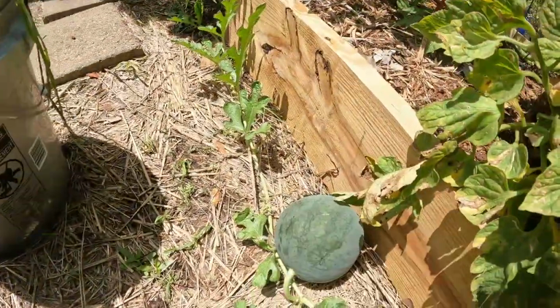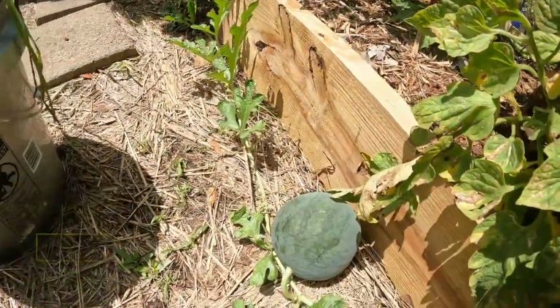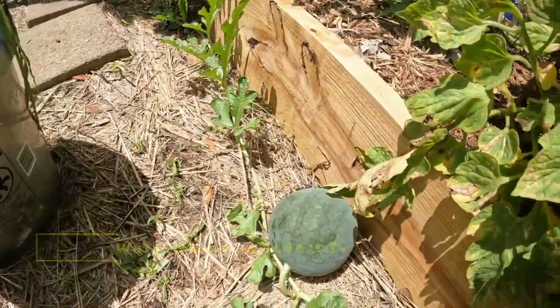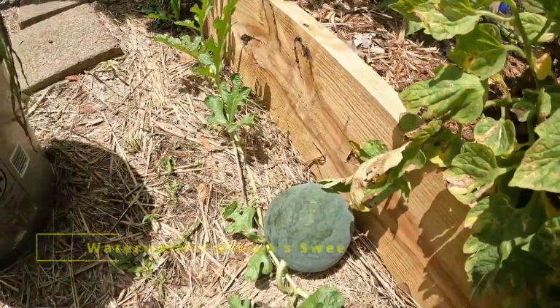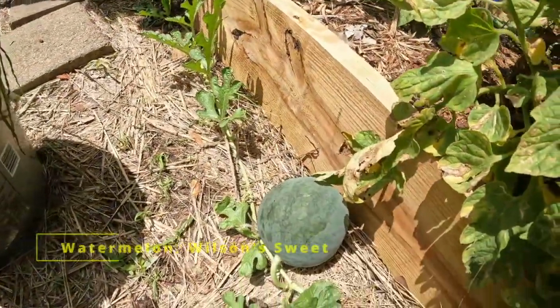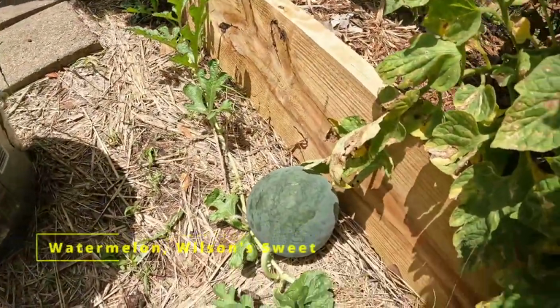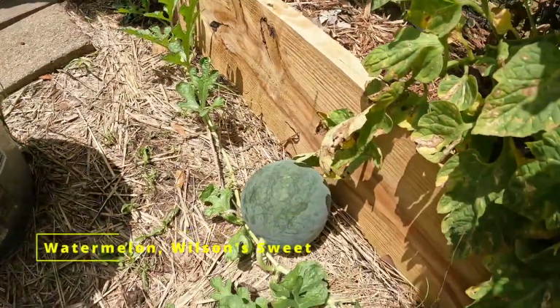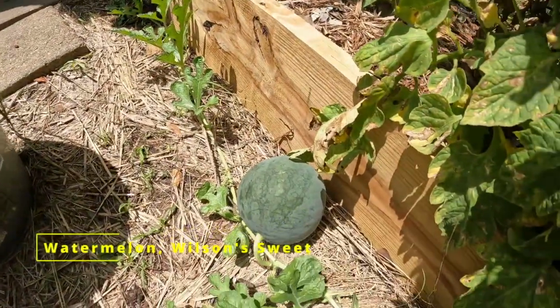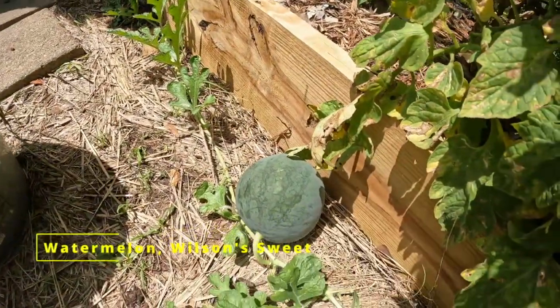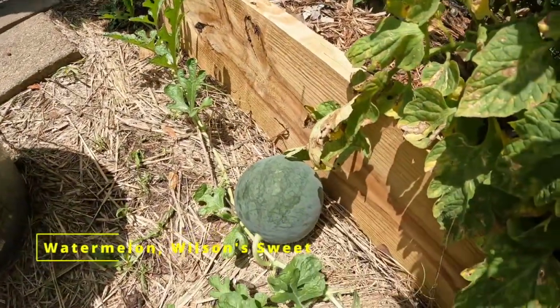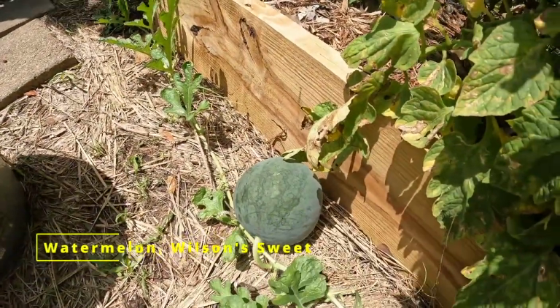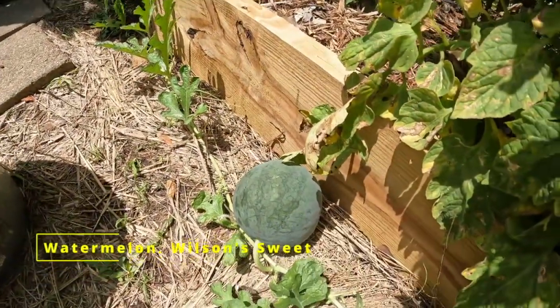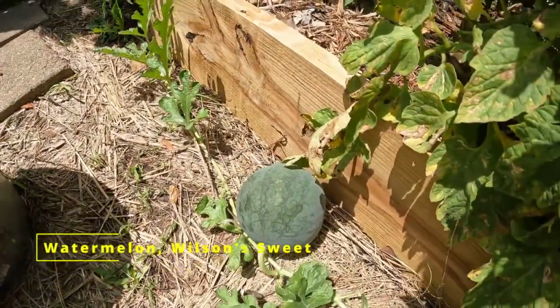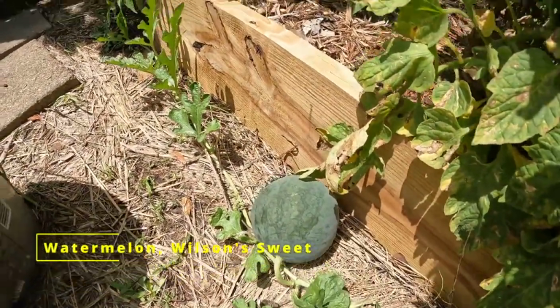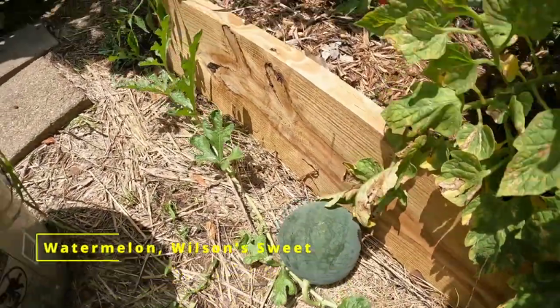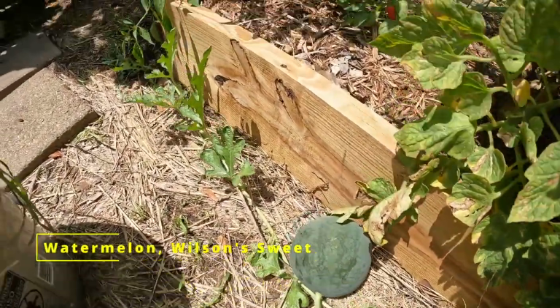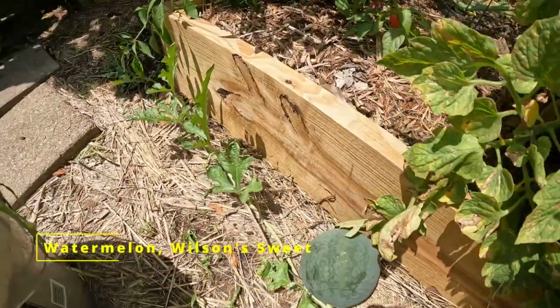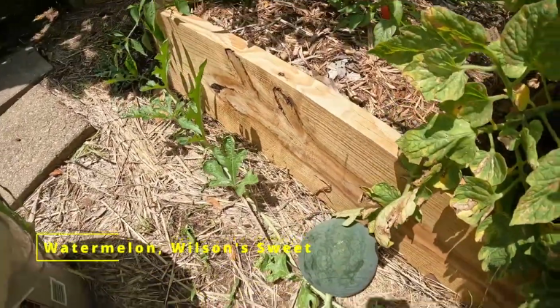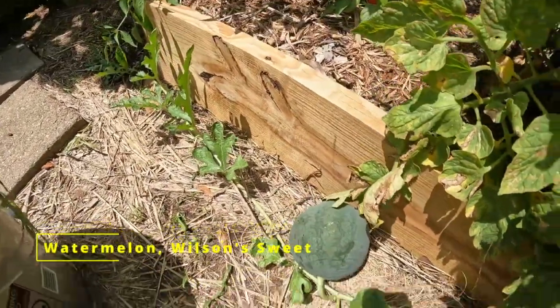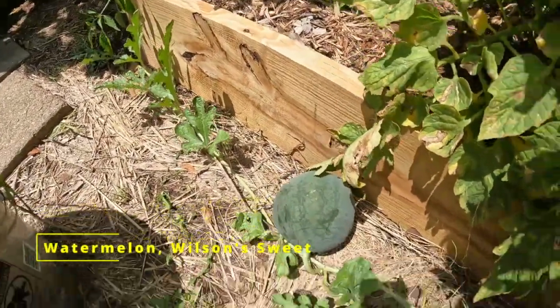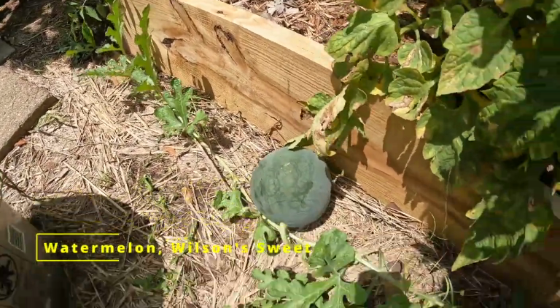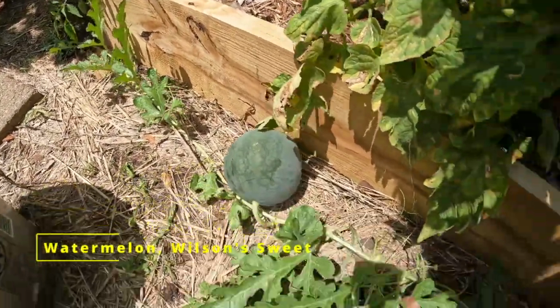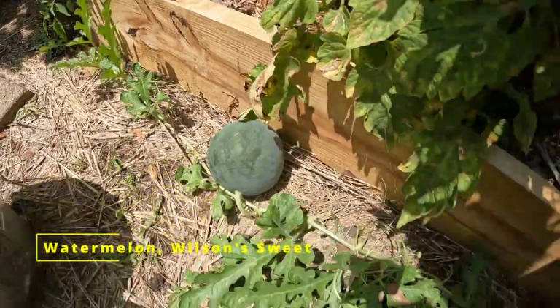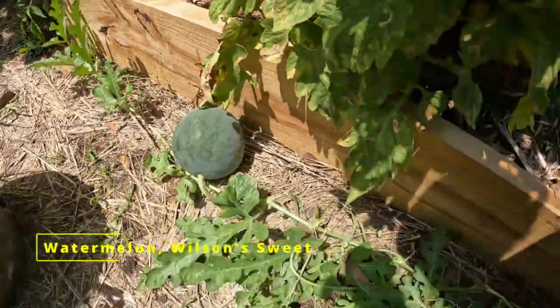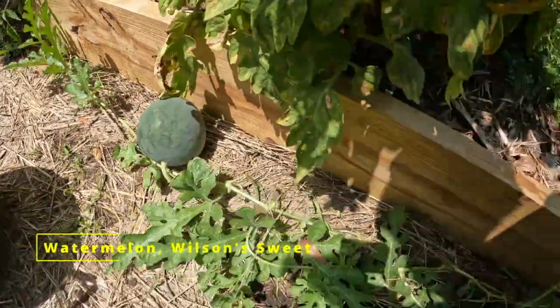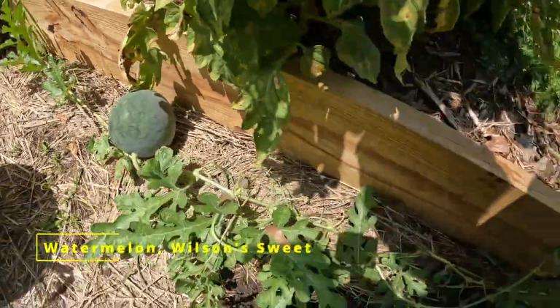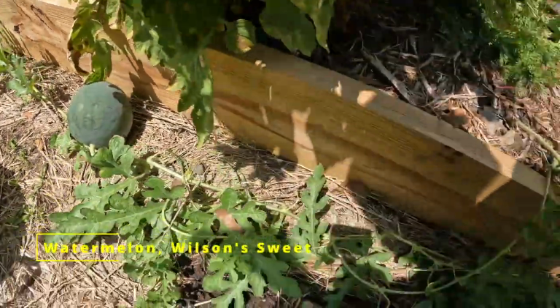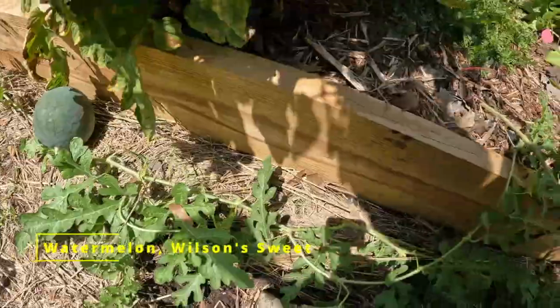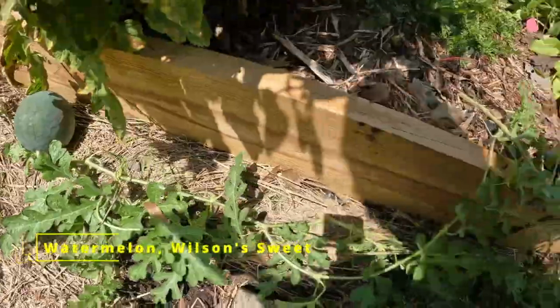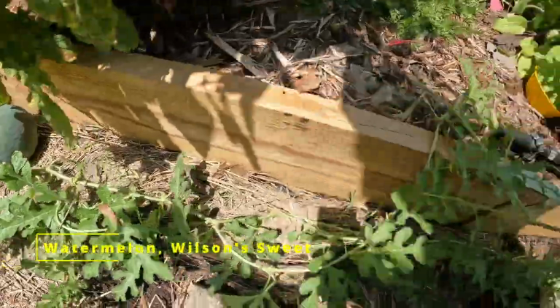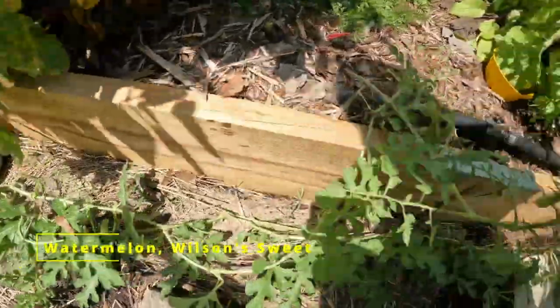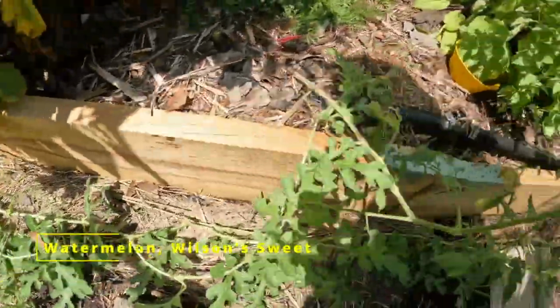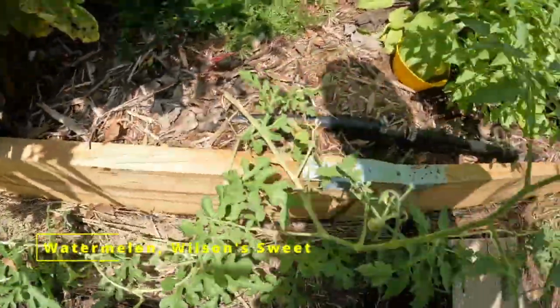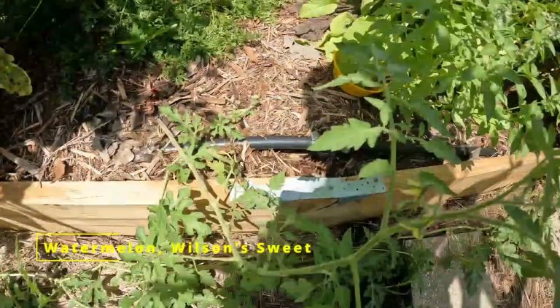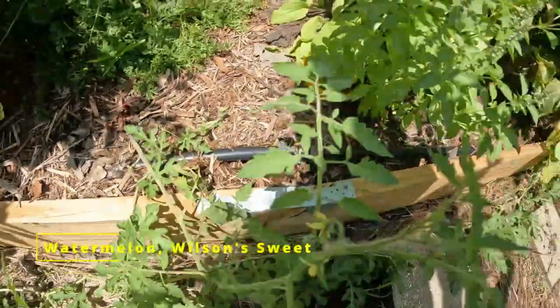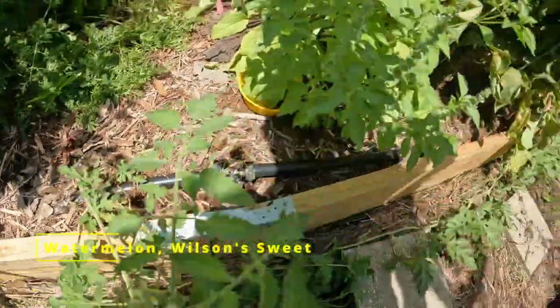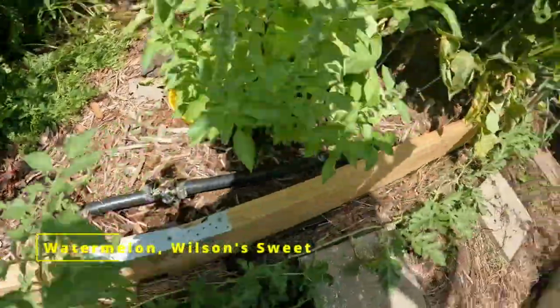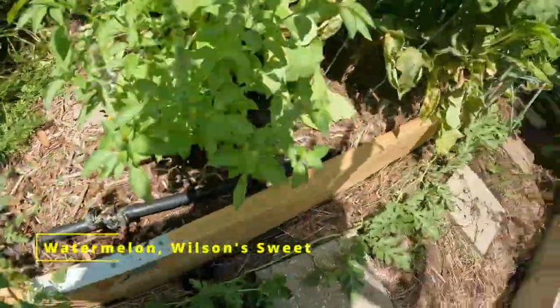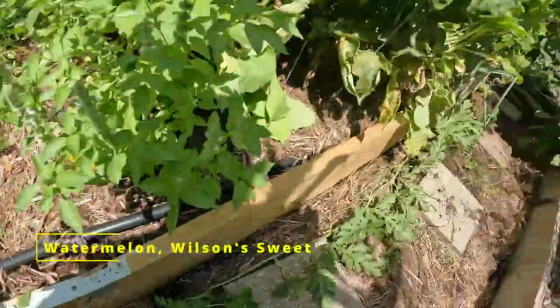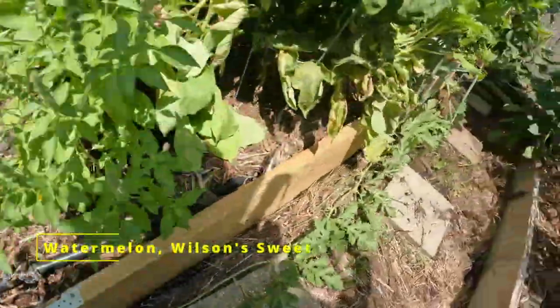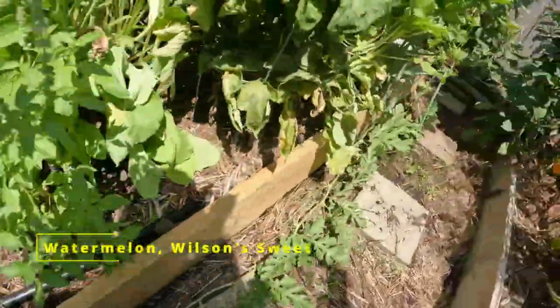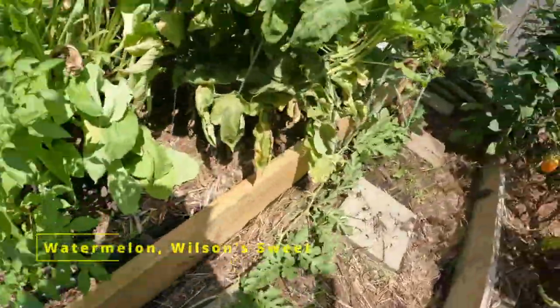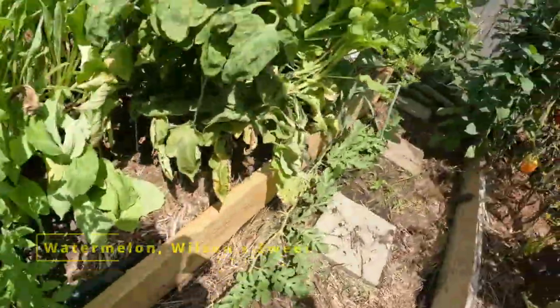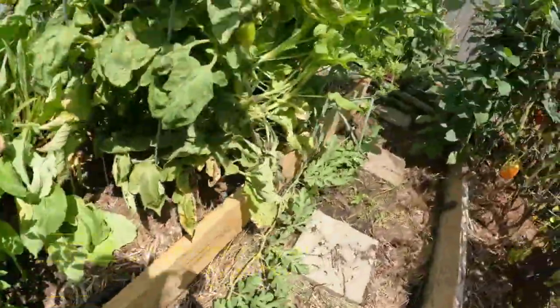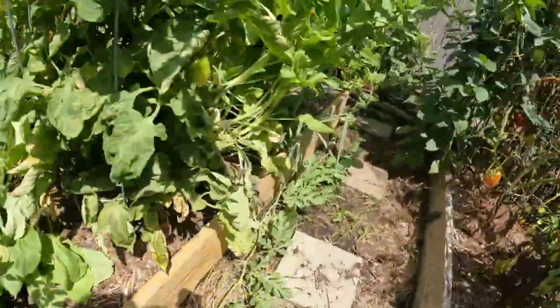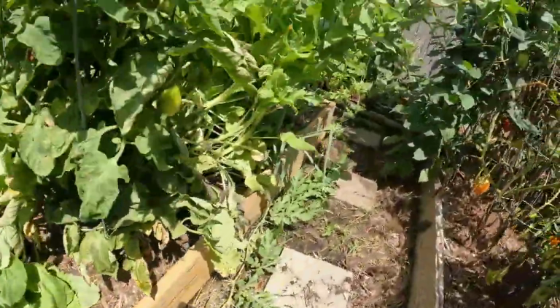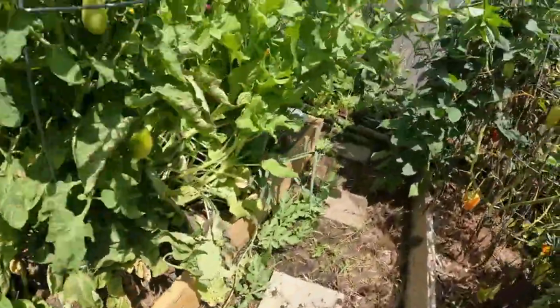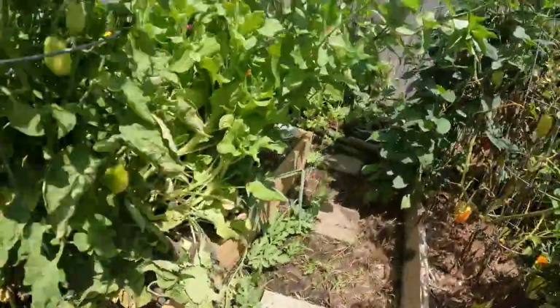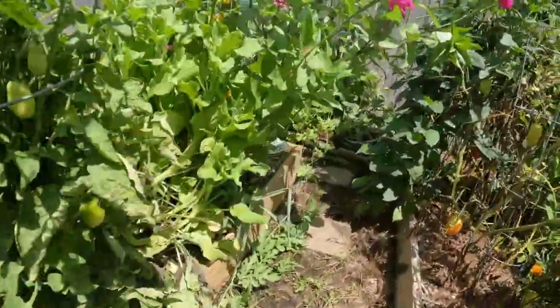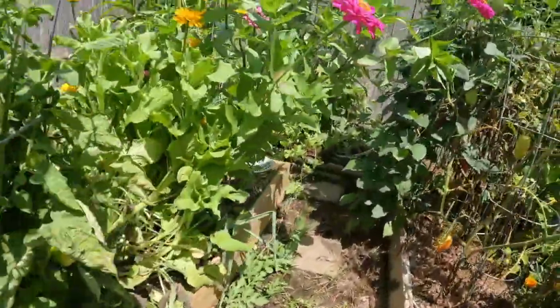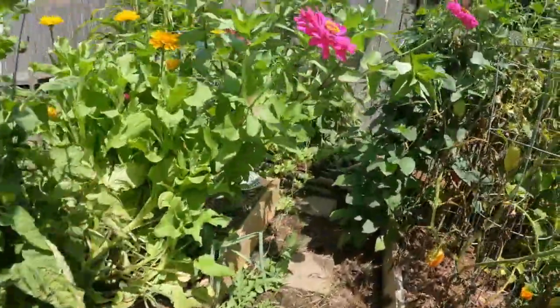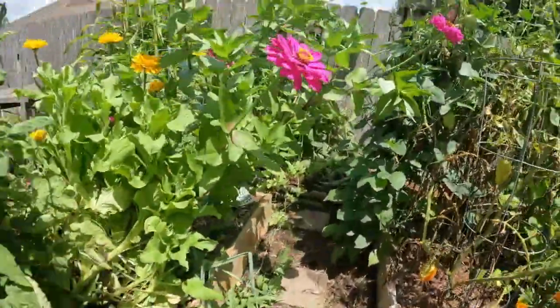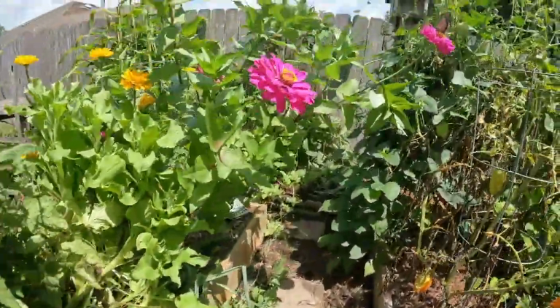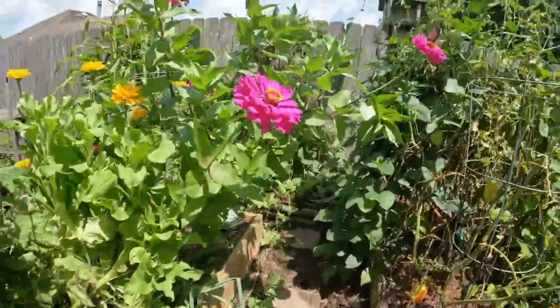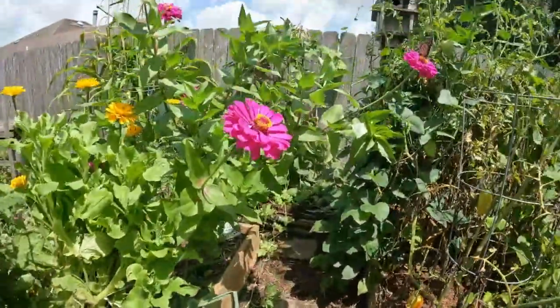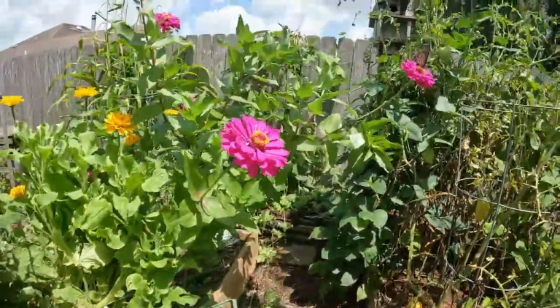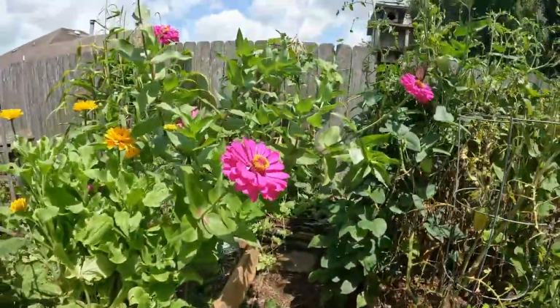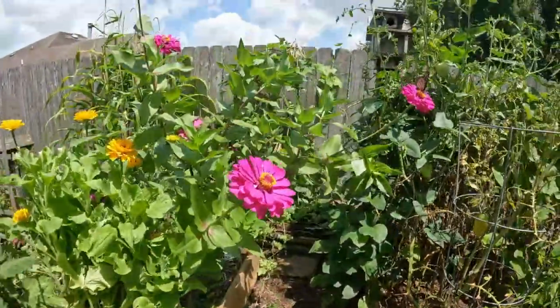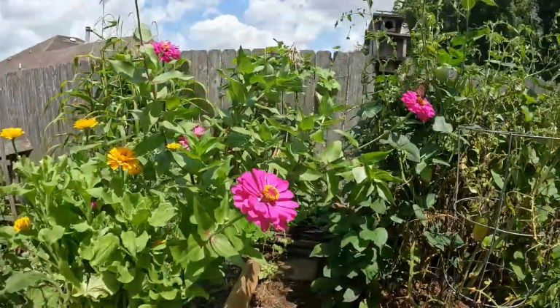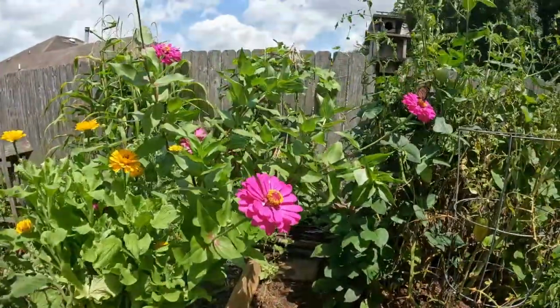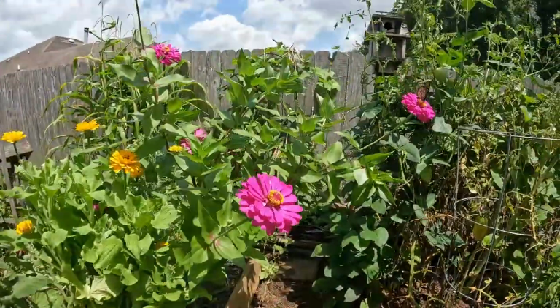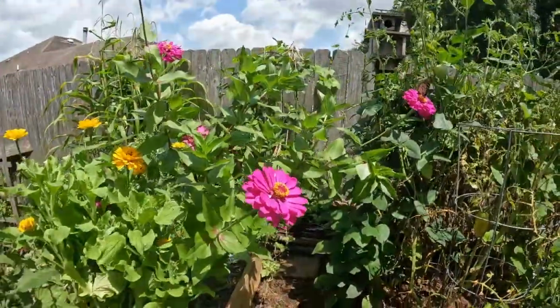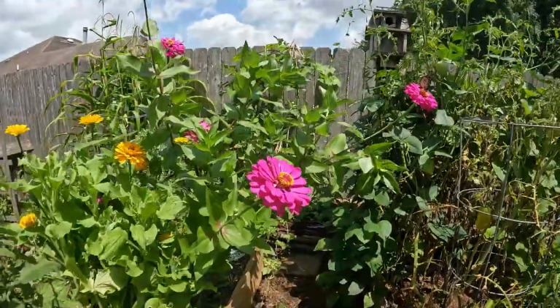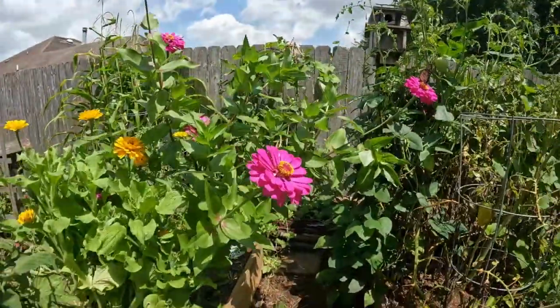There's a nice little watermelon growing. That vine came from all the way over against the fence.